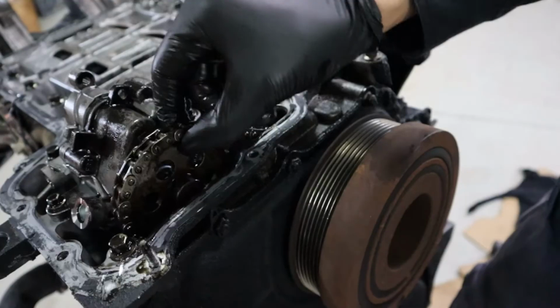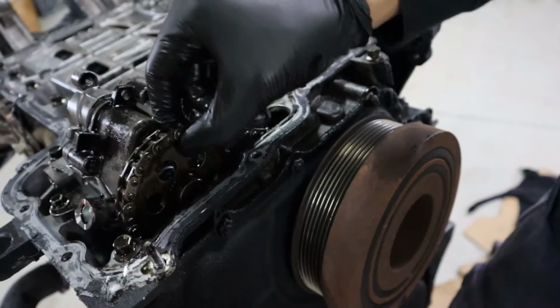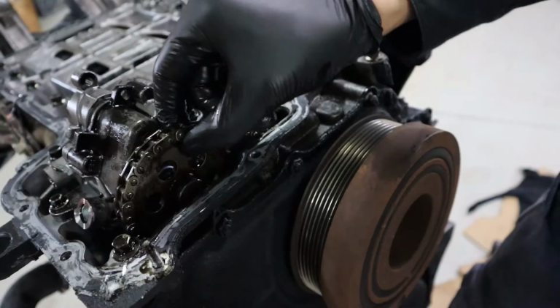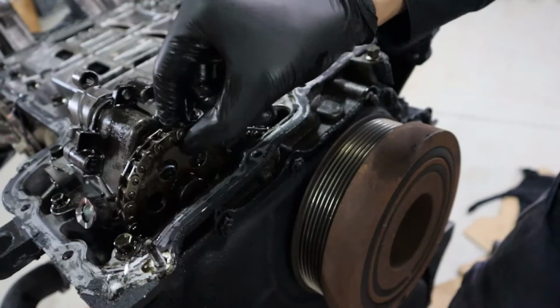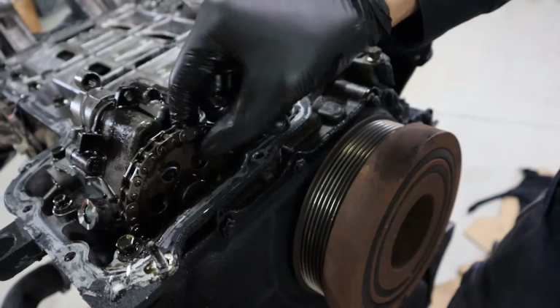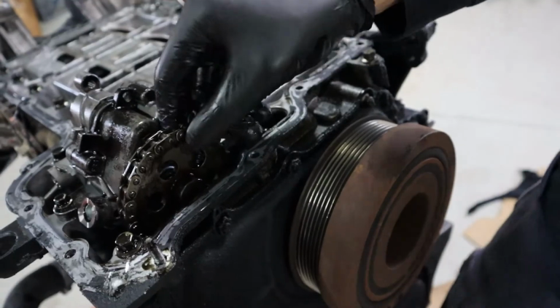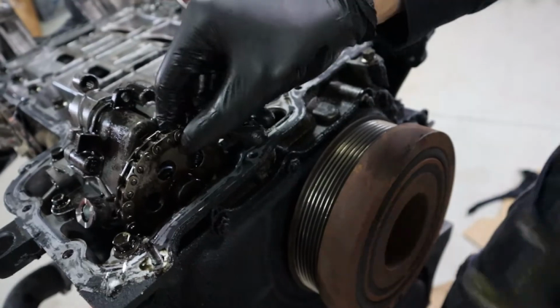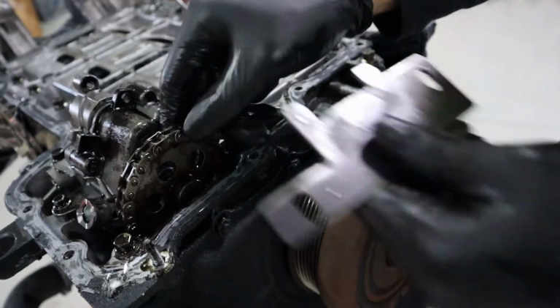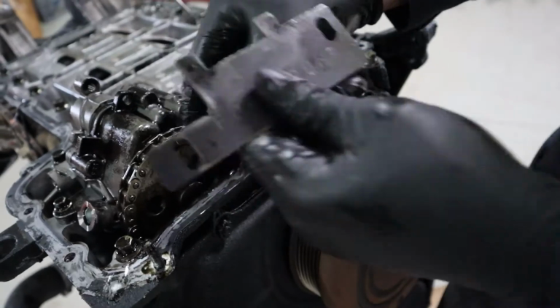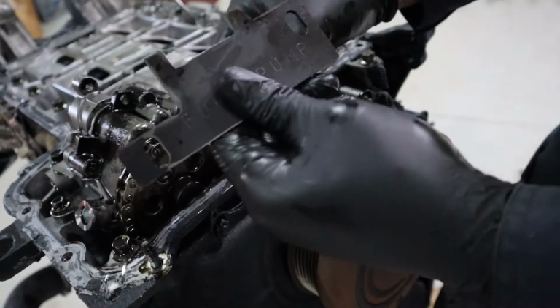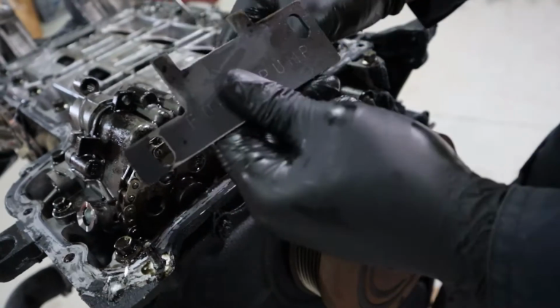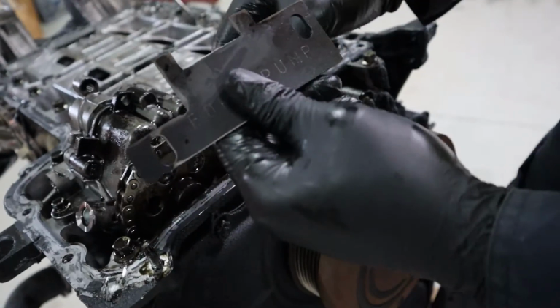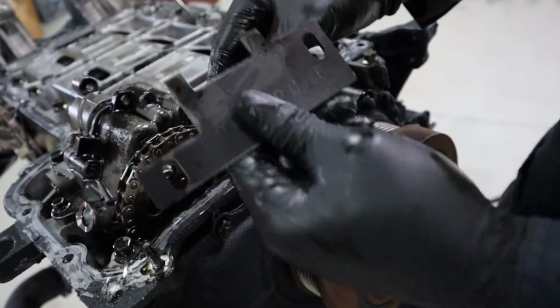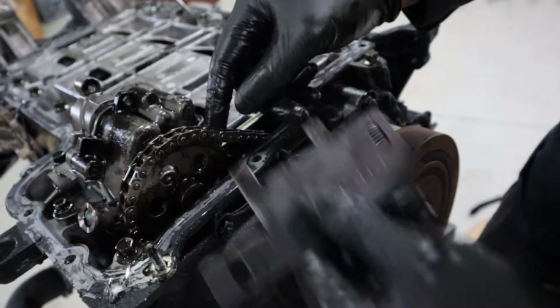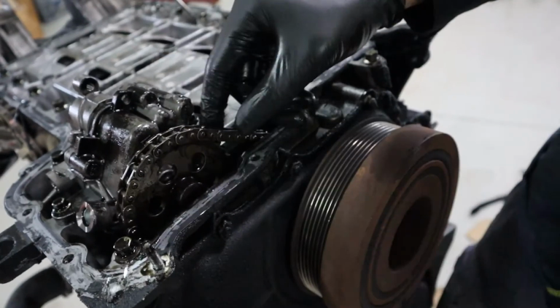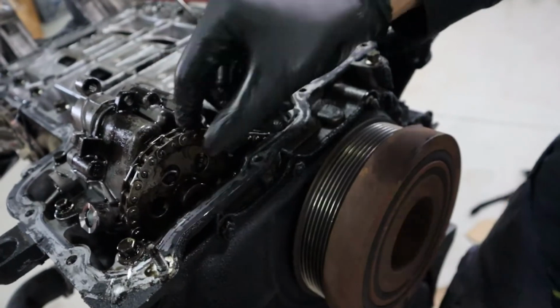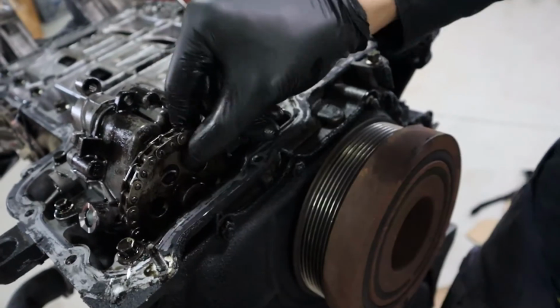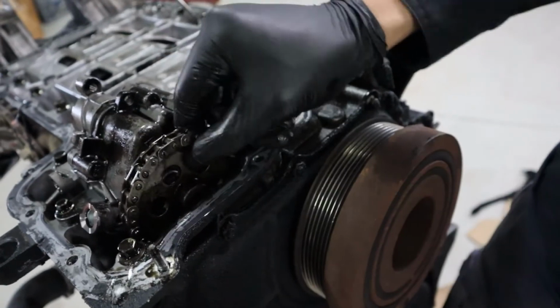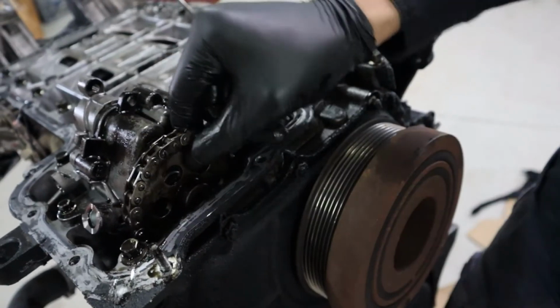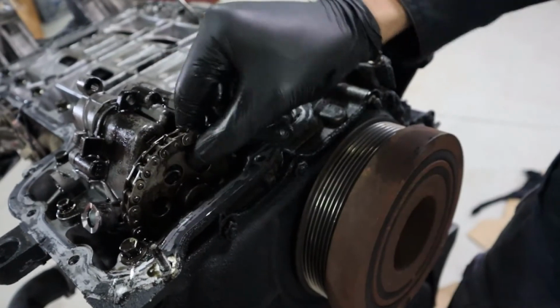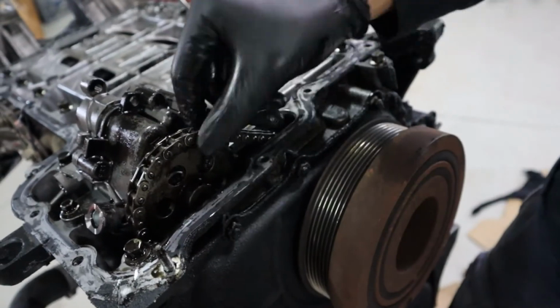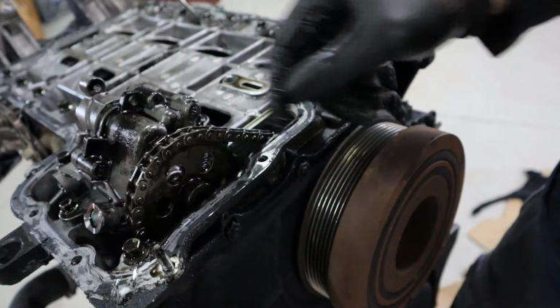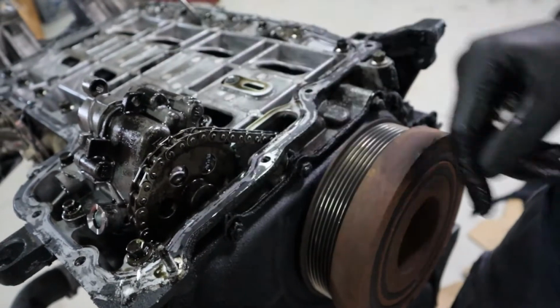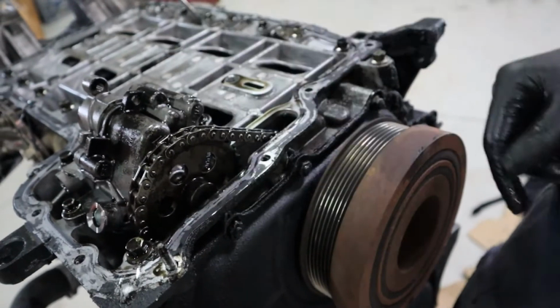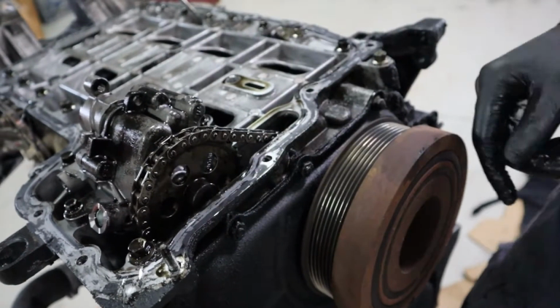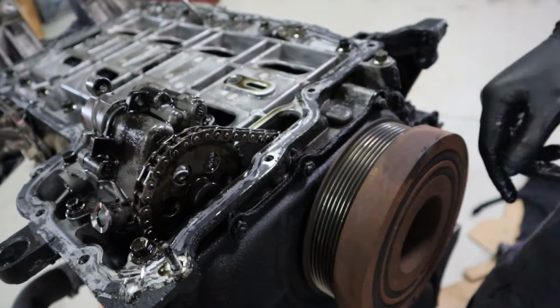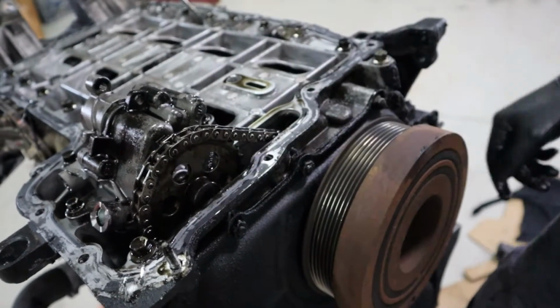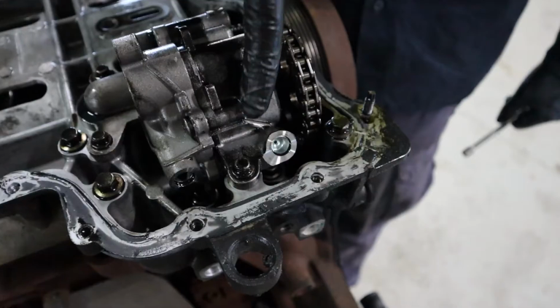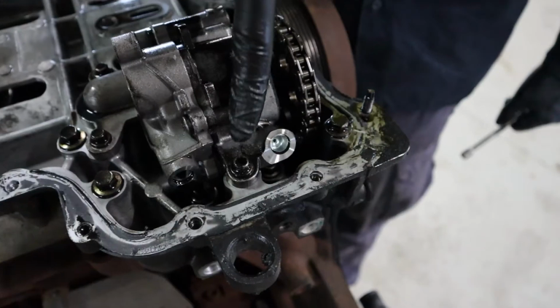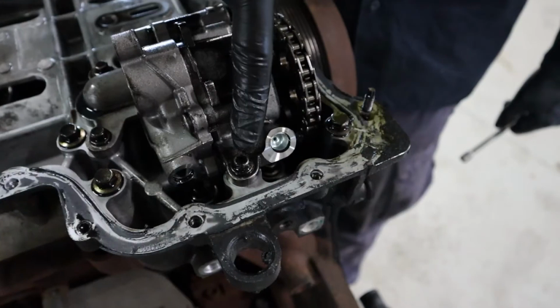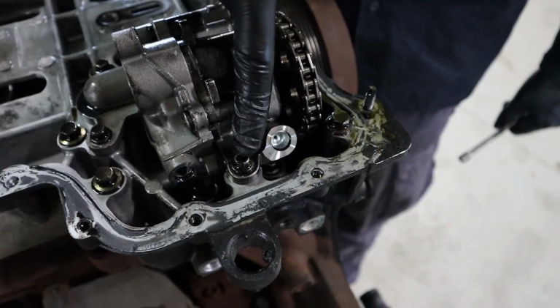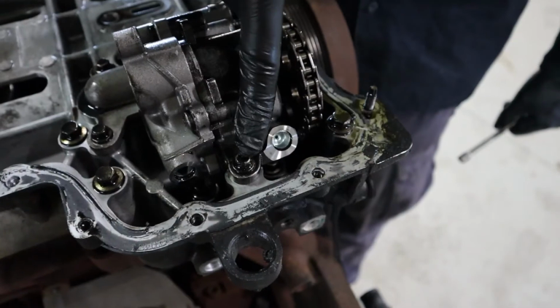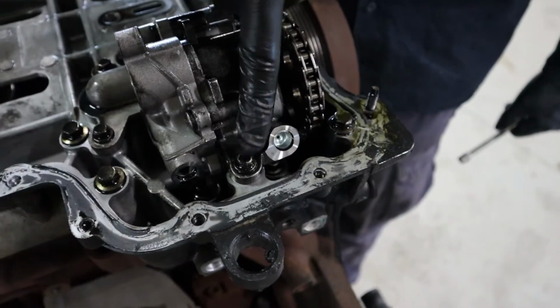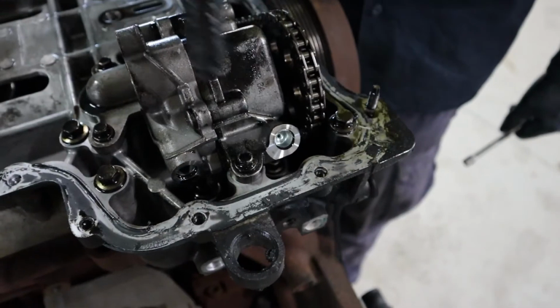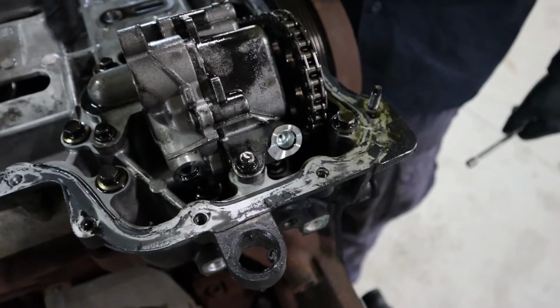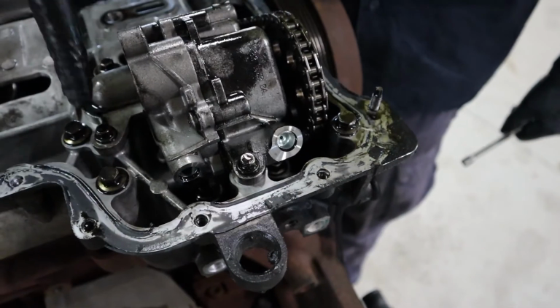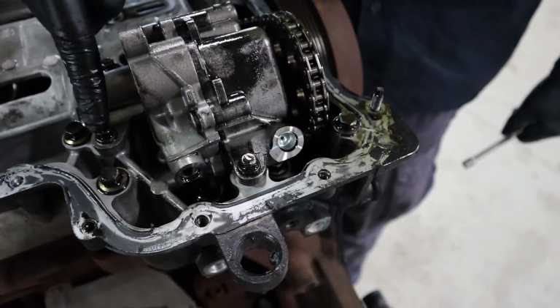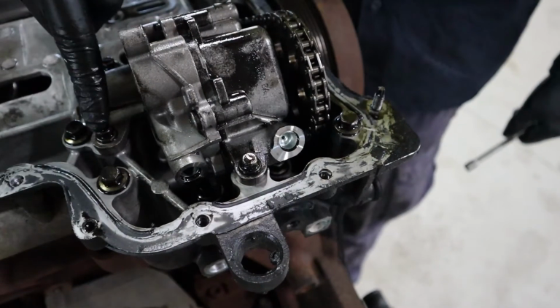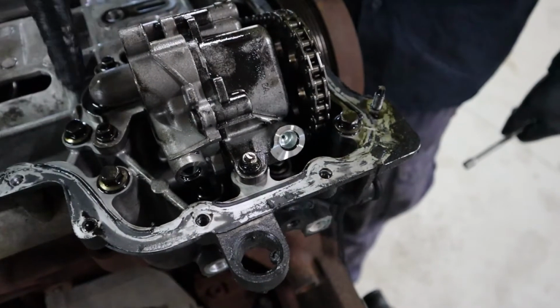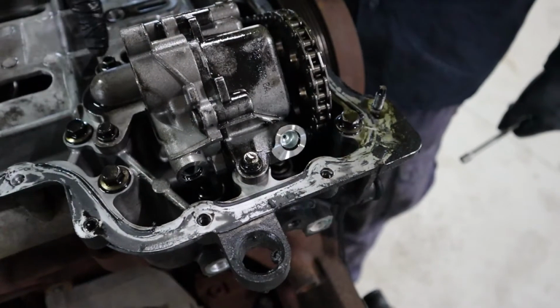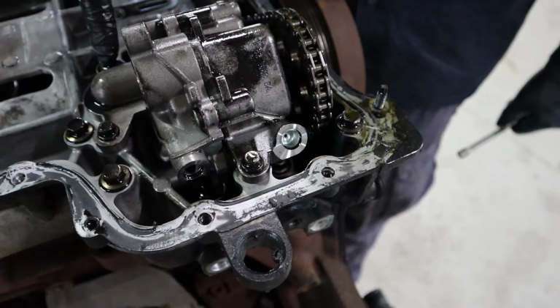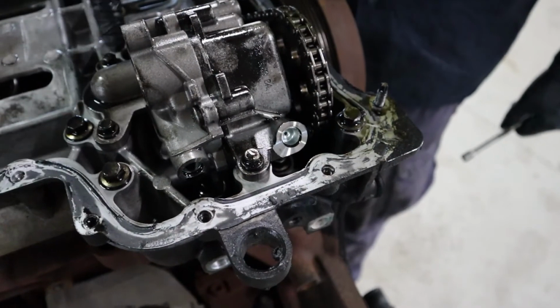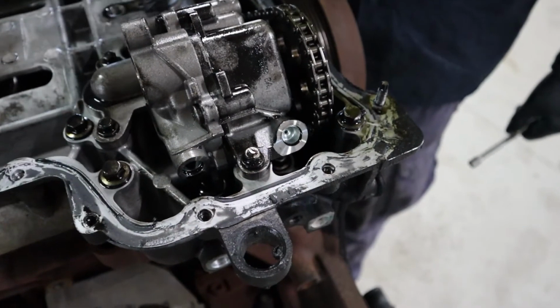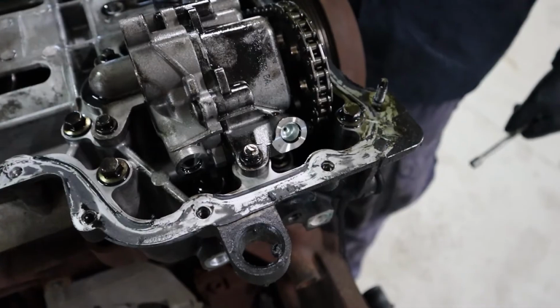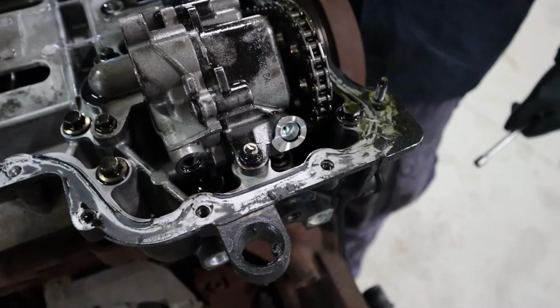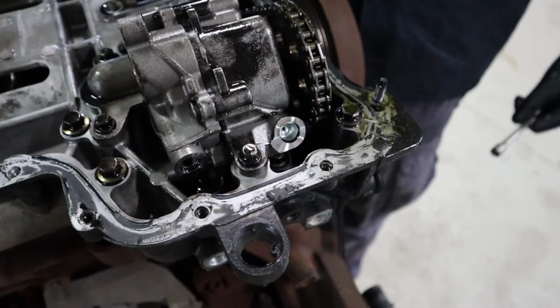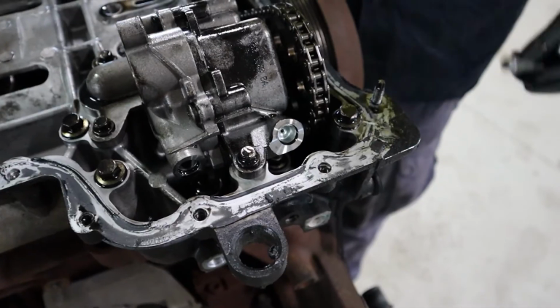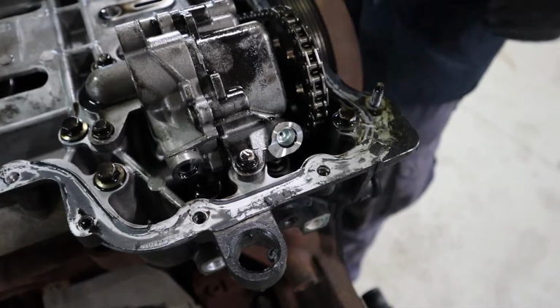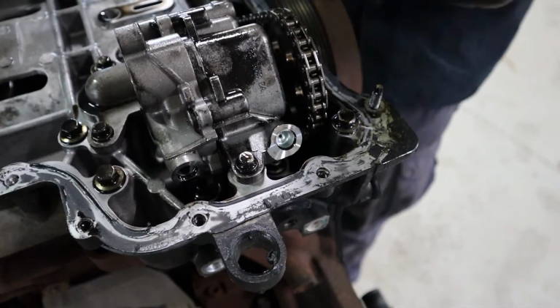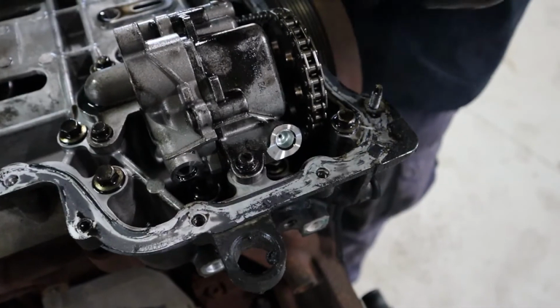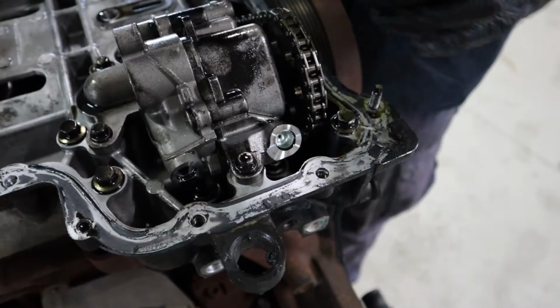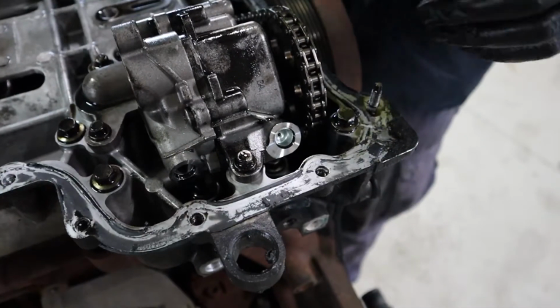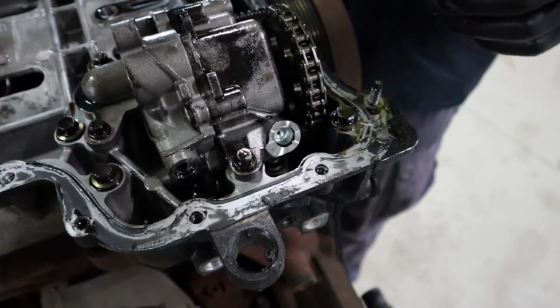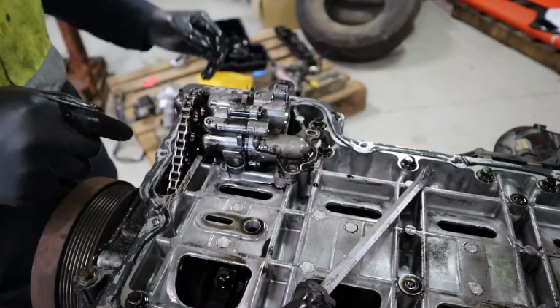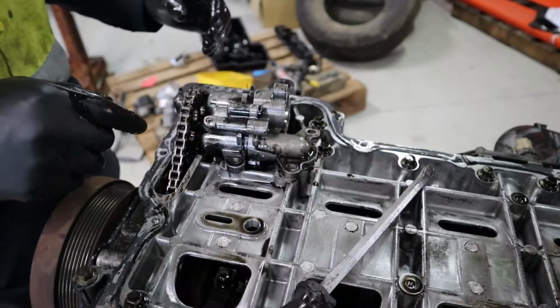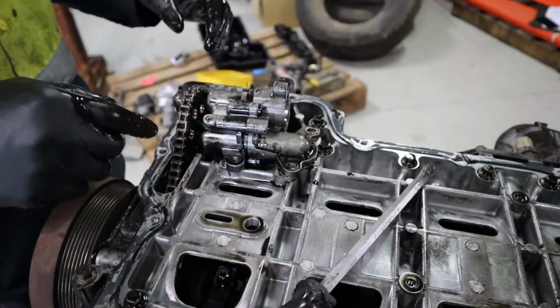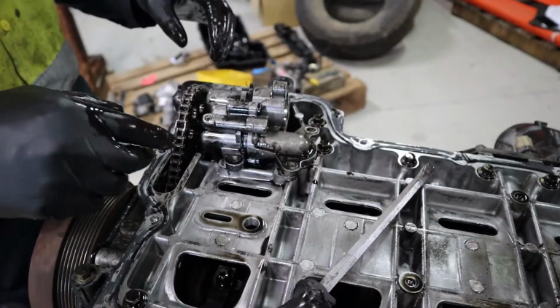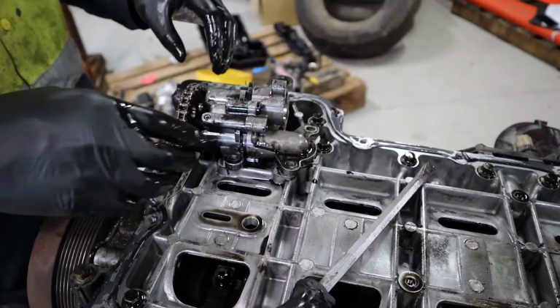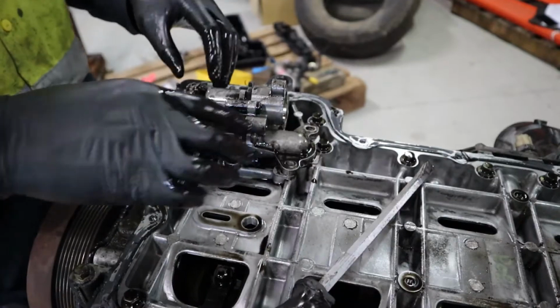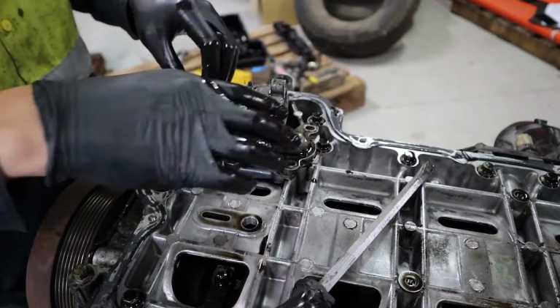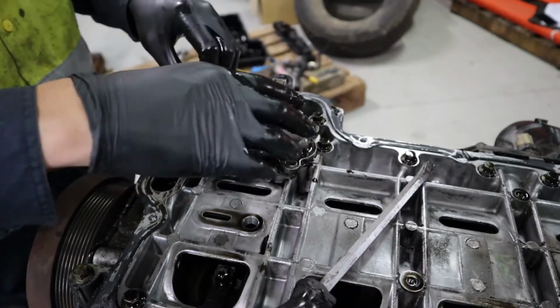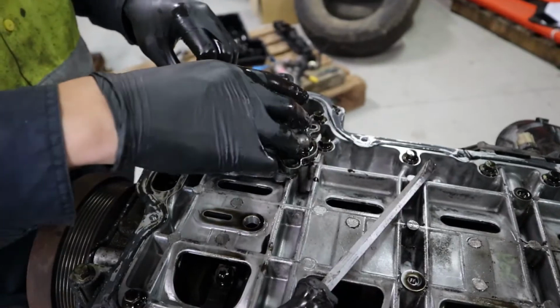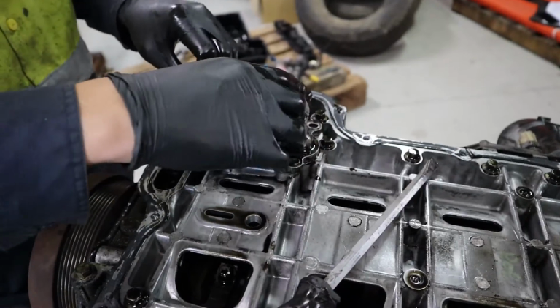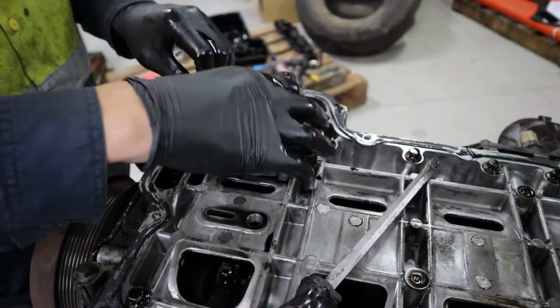Because the sprocket has detached, we can't use the tool for this application. Remove the four eight mil bolts that hold on the oil pump, then remove the oil pump.